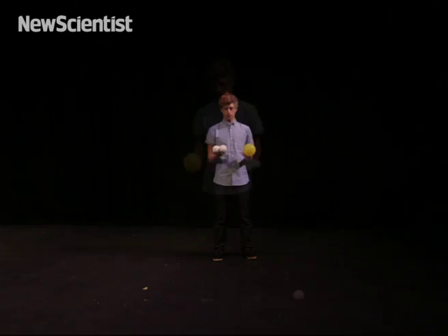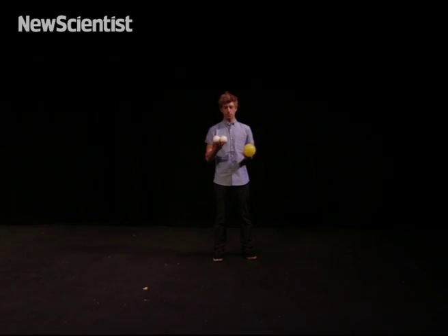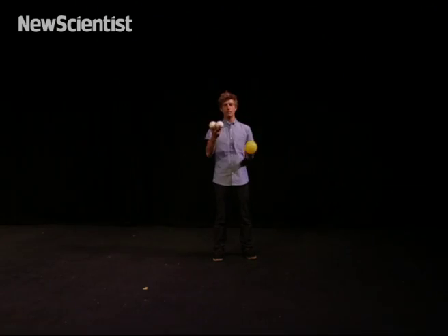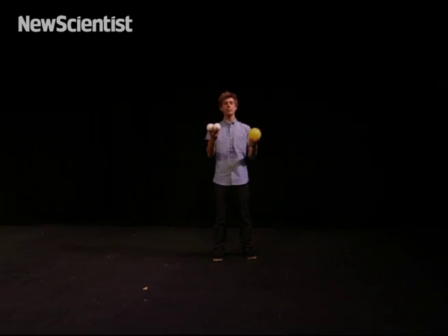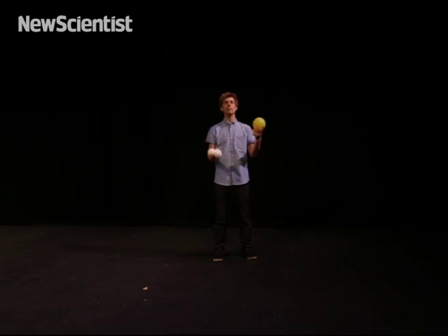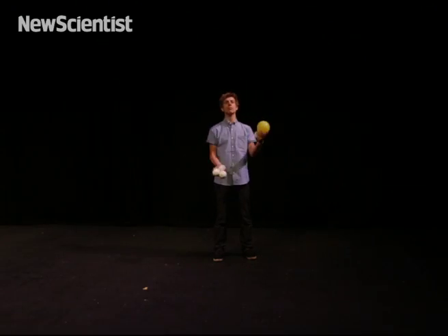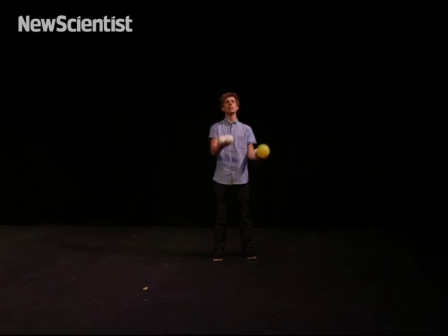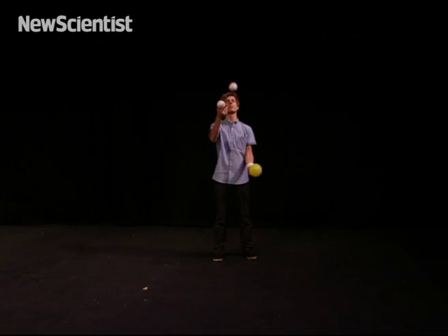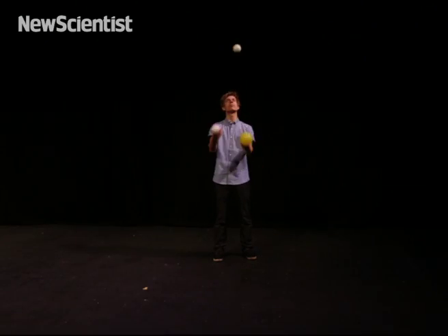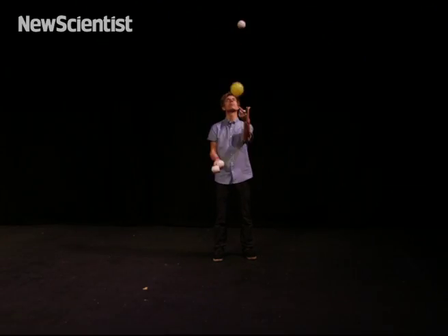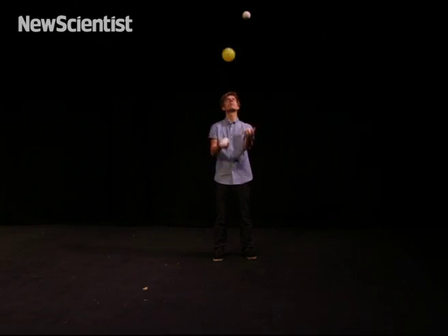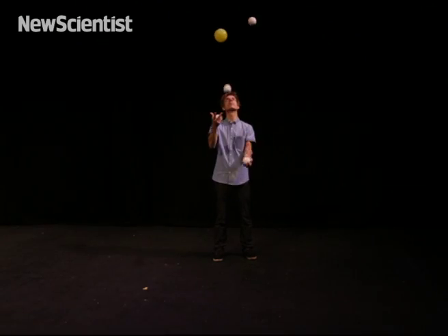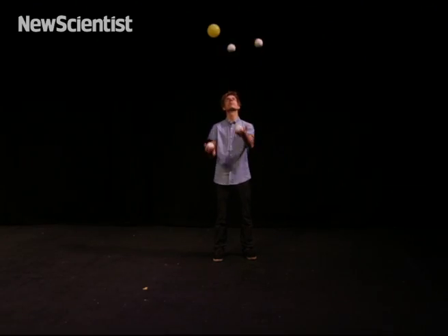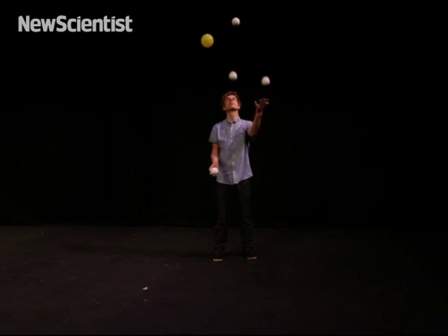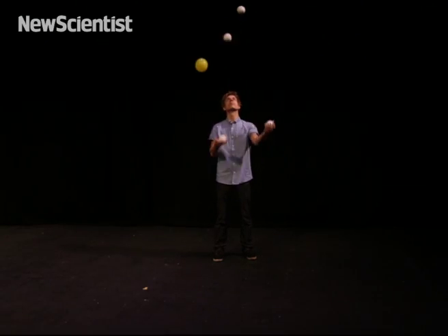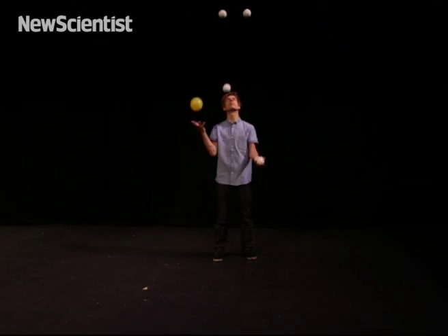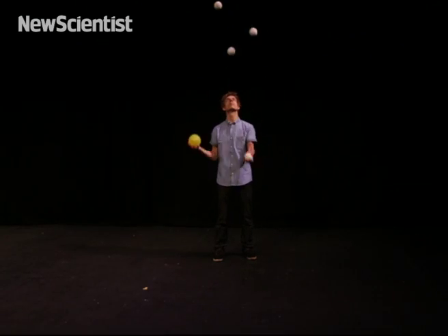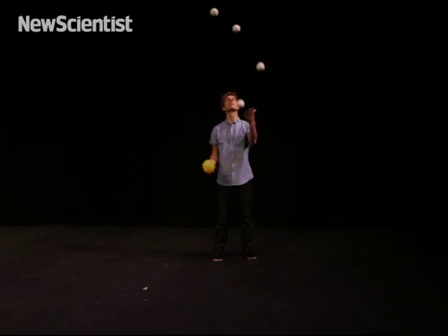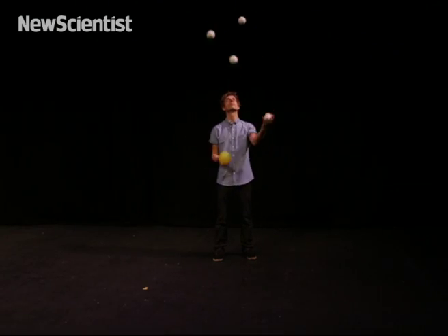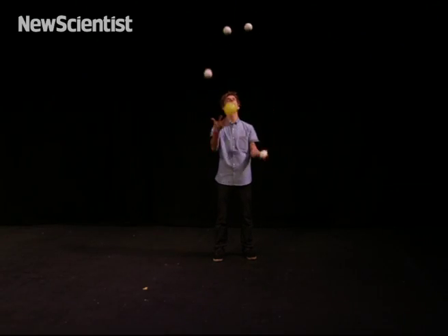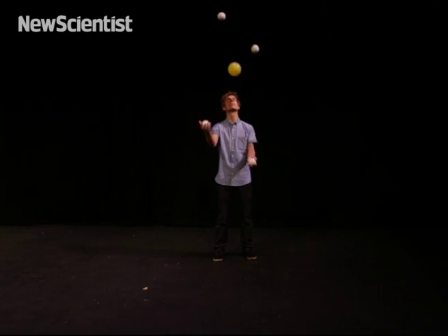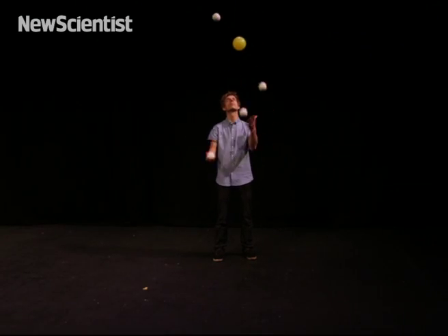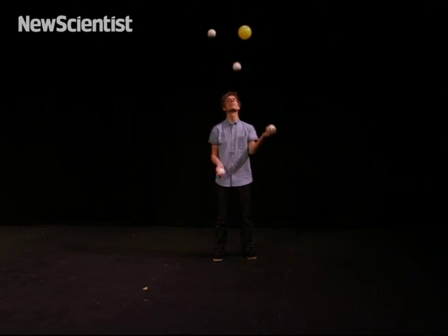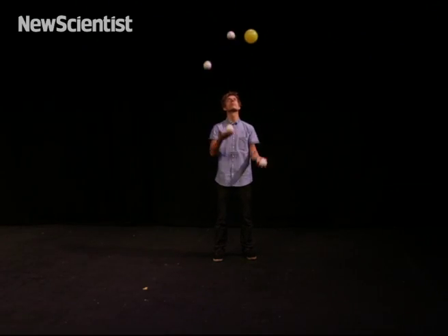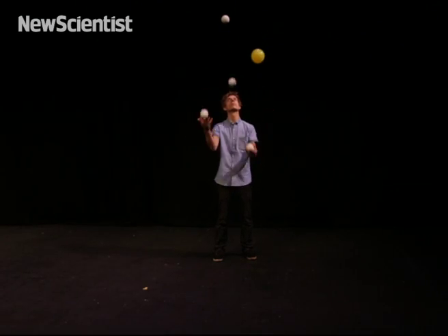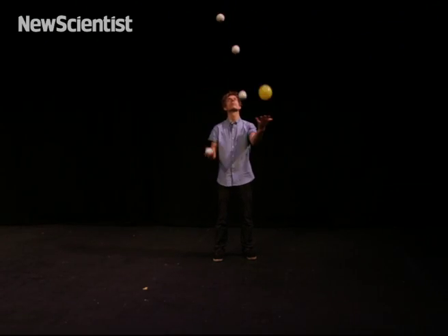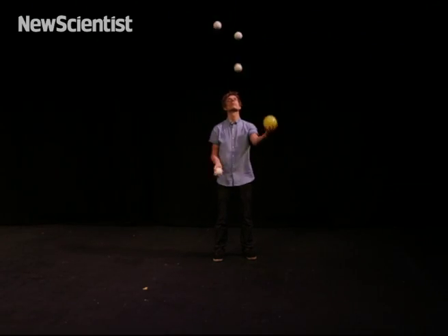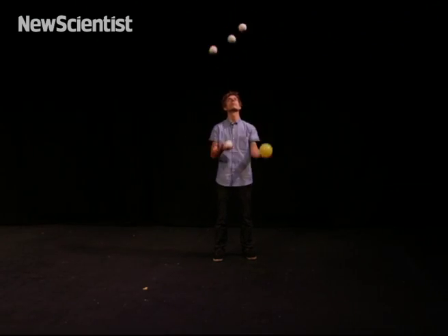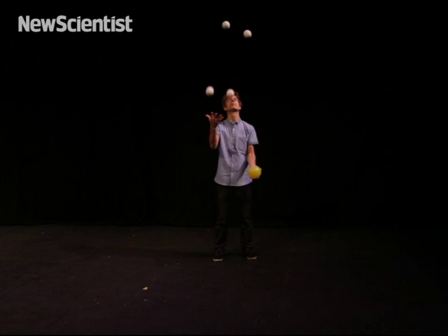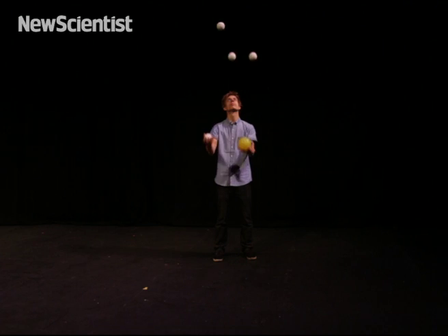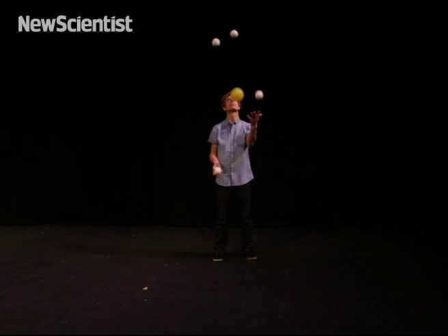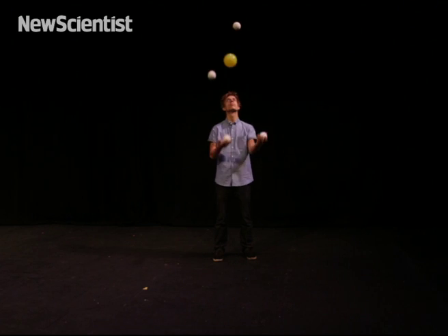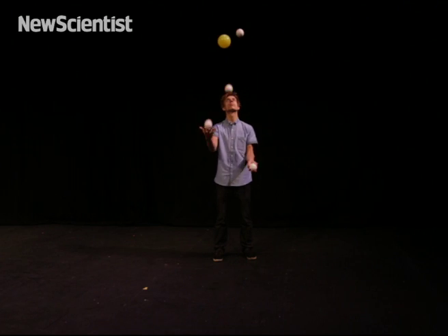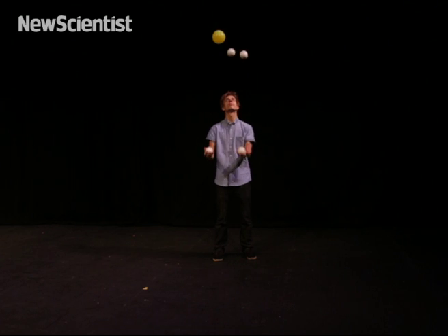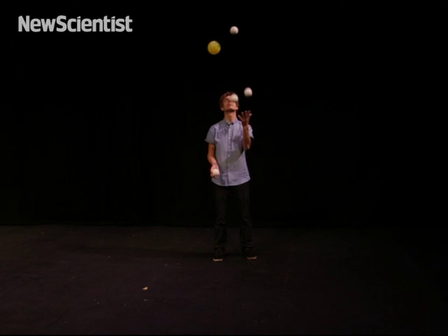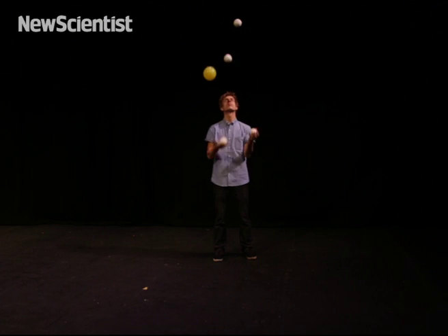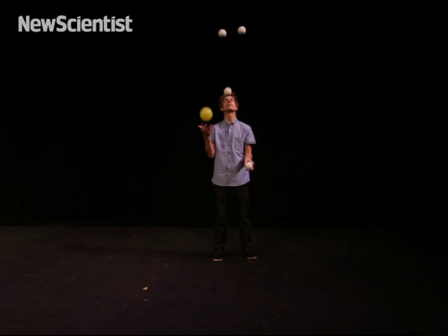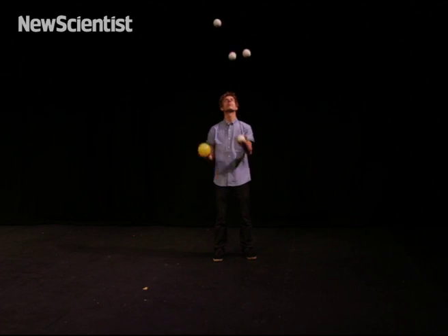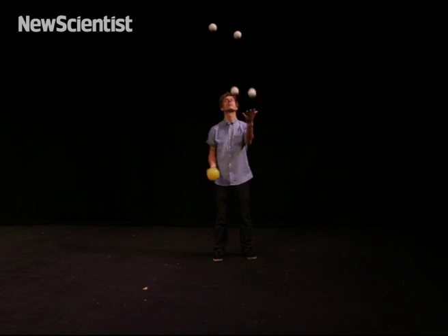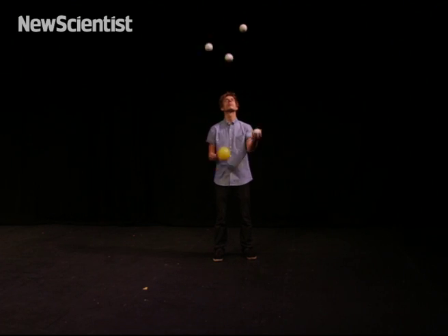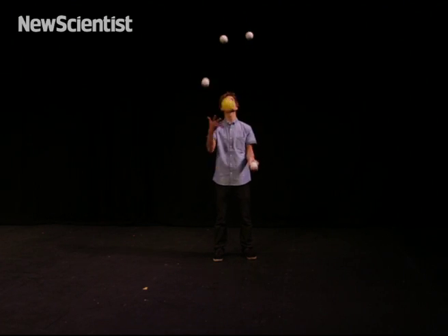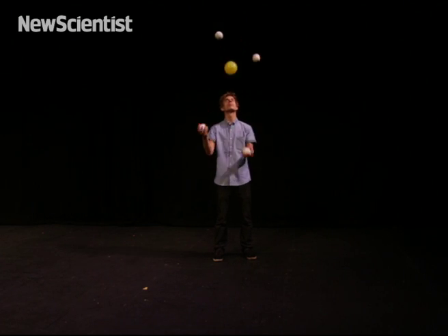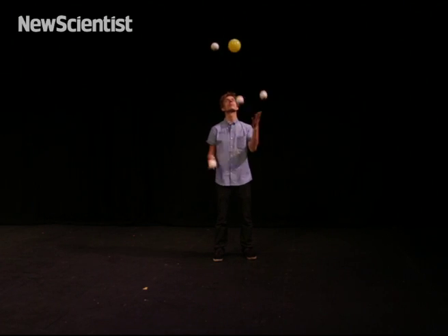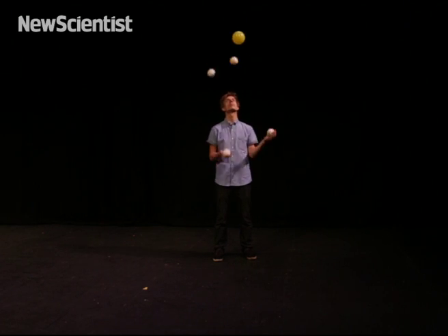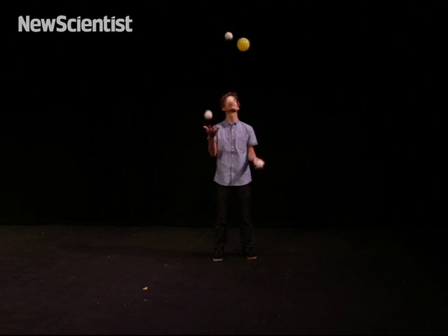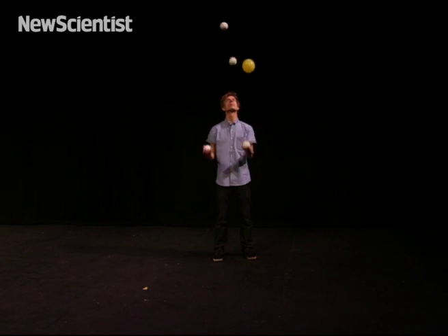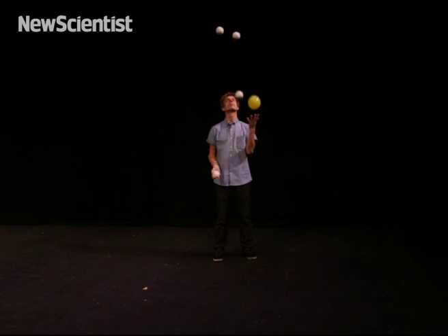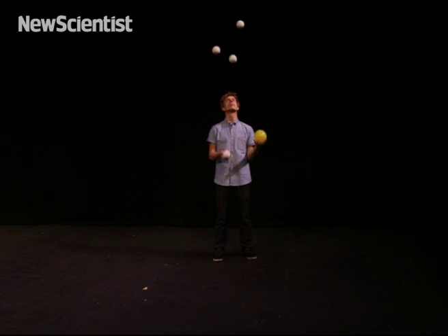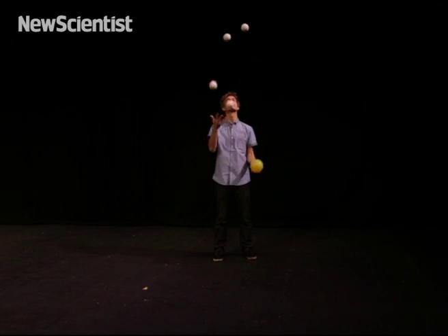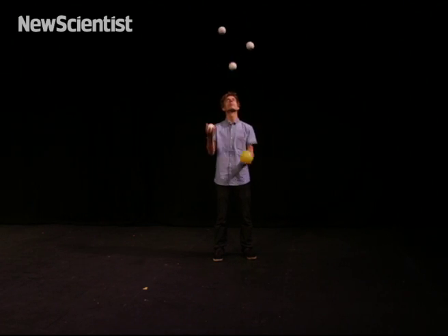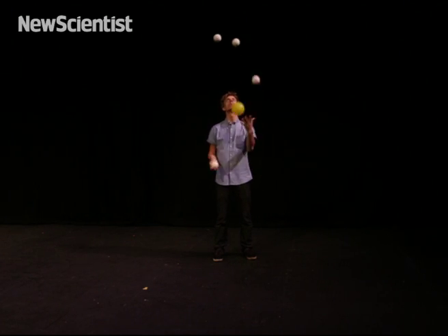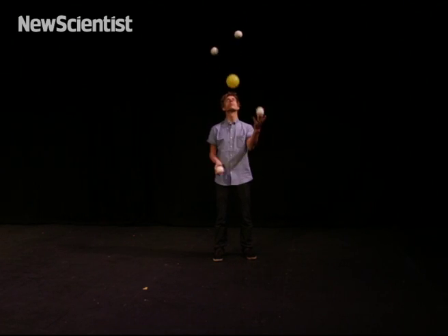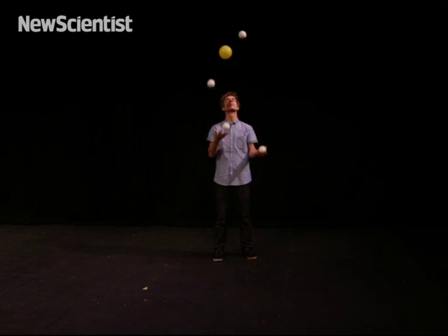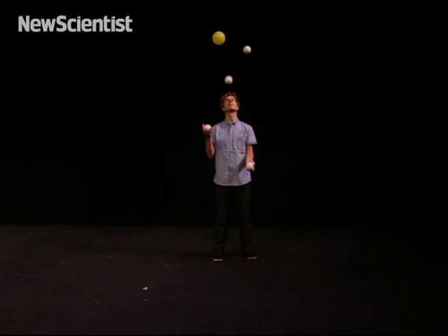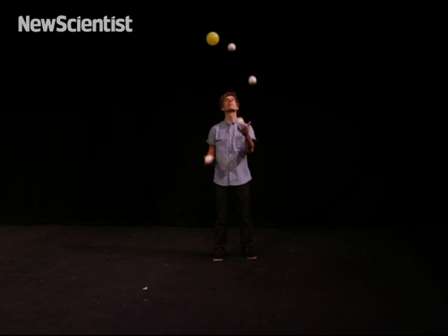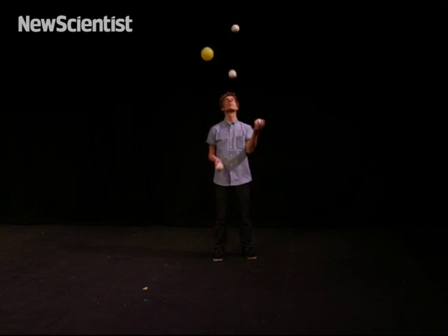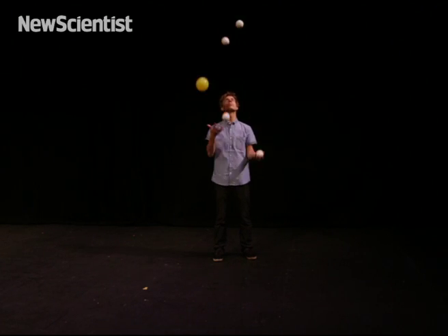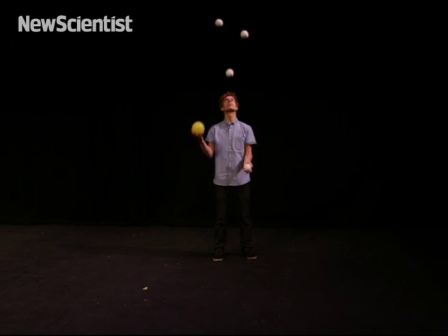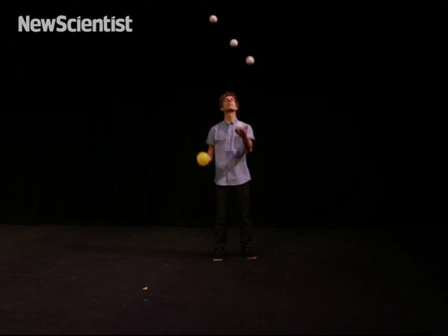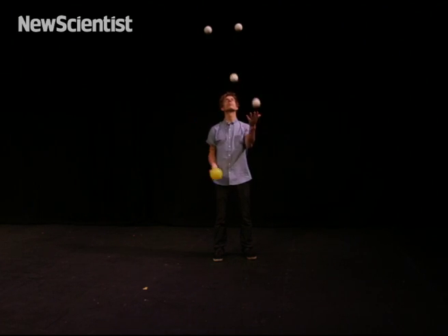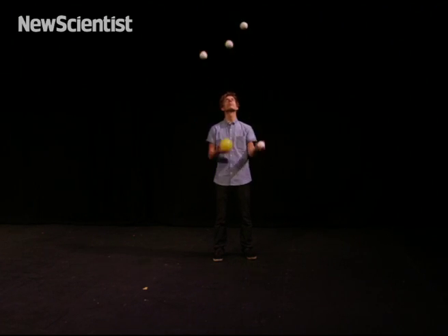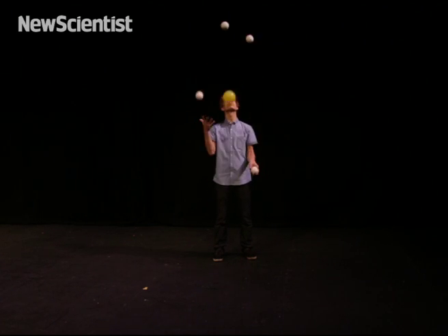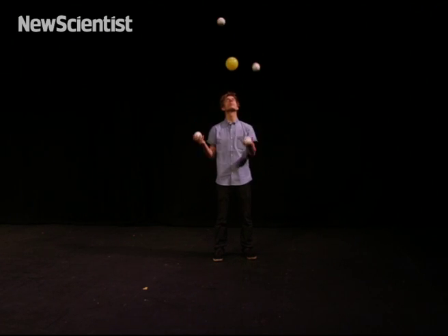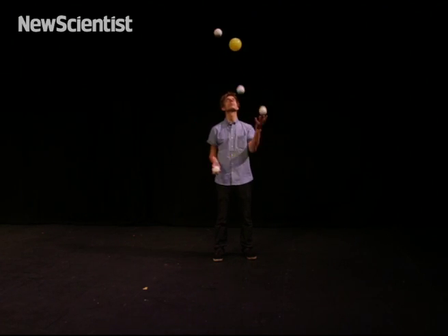So when we go to five ball juggling, you've probably worked out what's going to happen. The five balls cross from one hand to the other and are re-thrown every five beats.